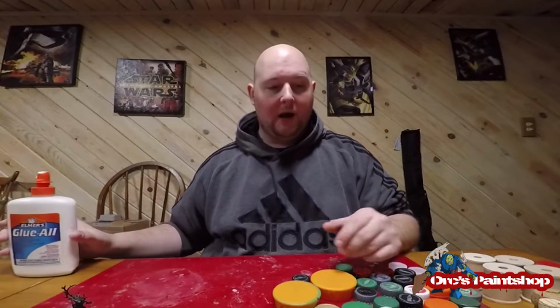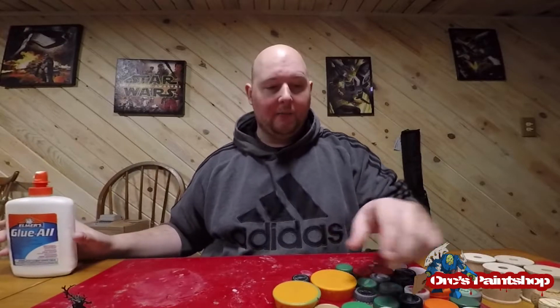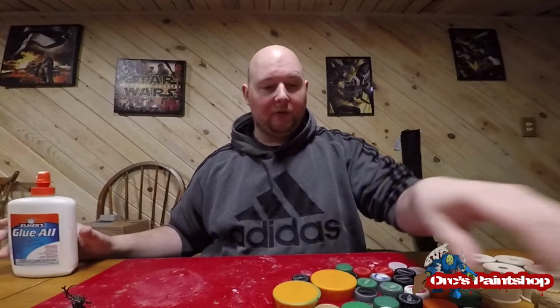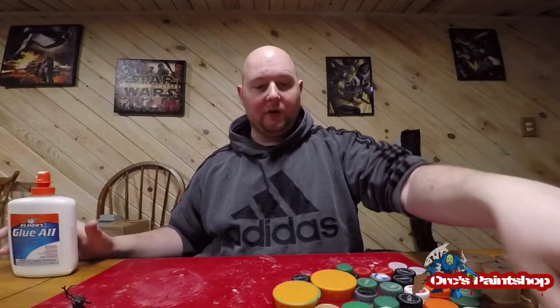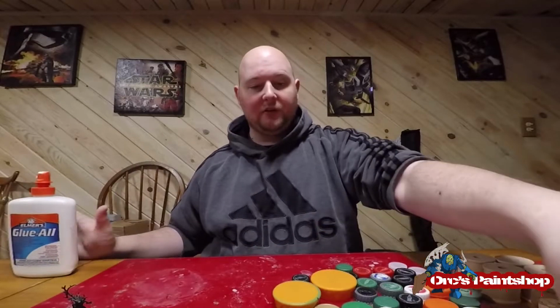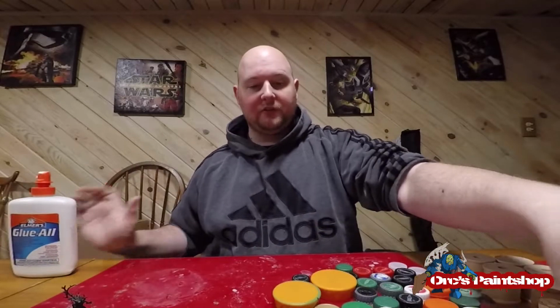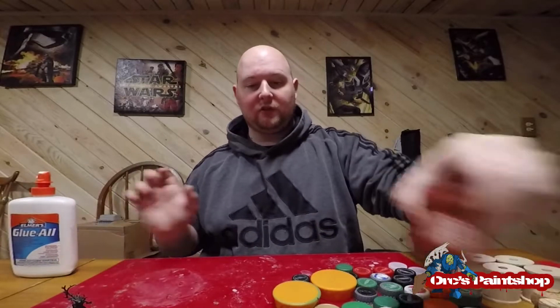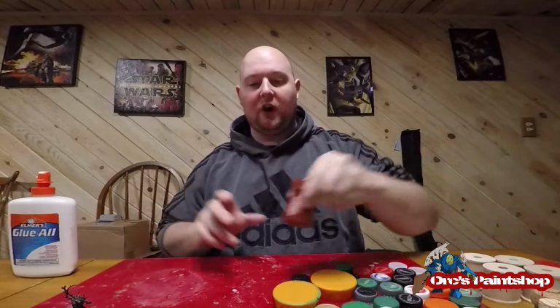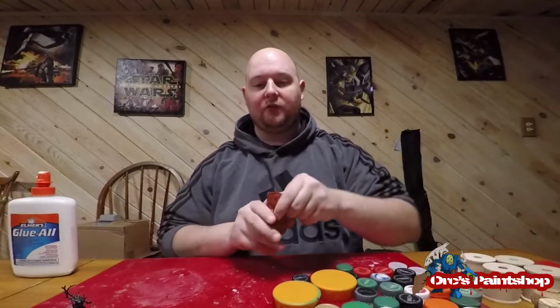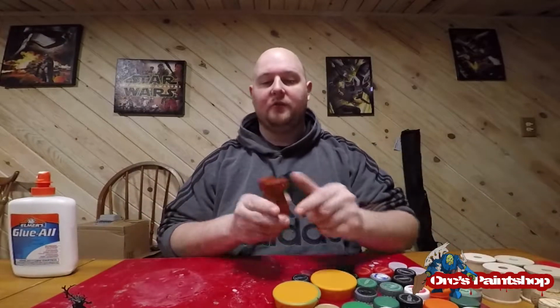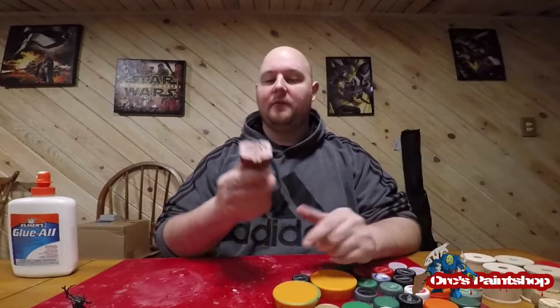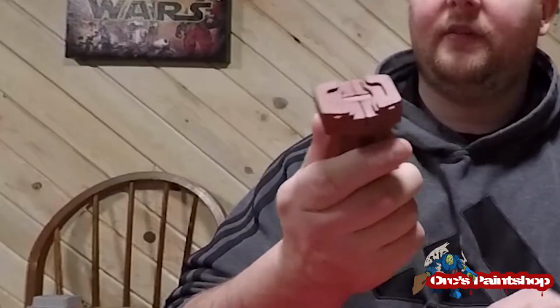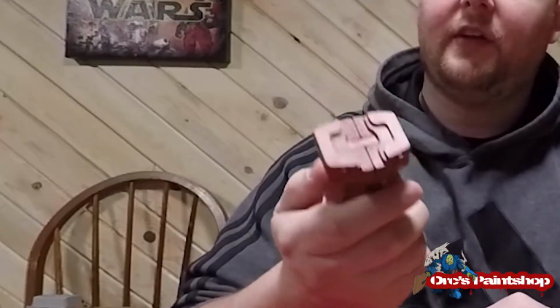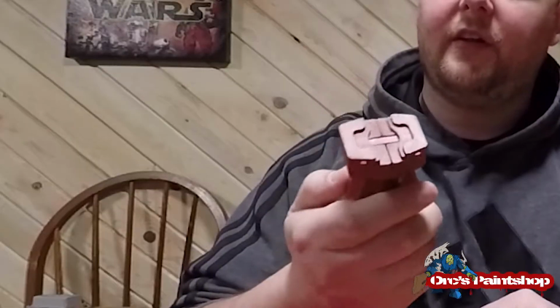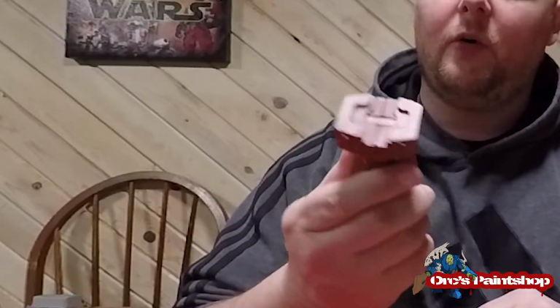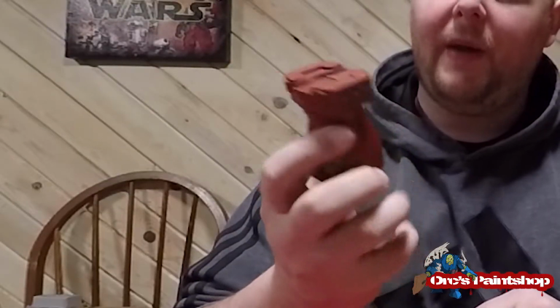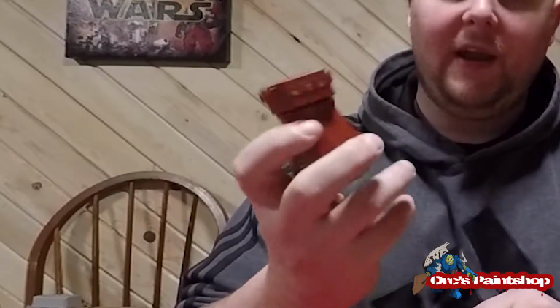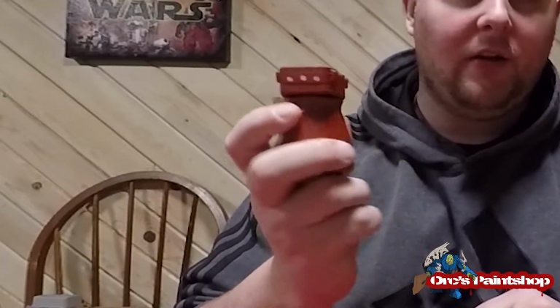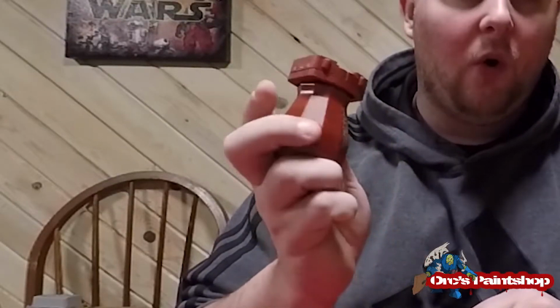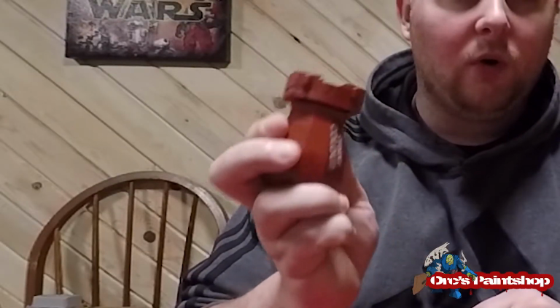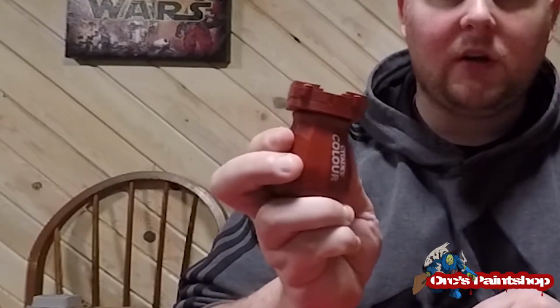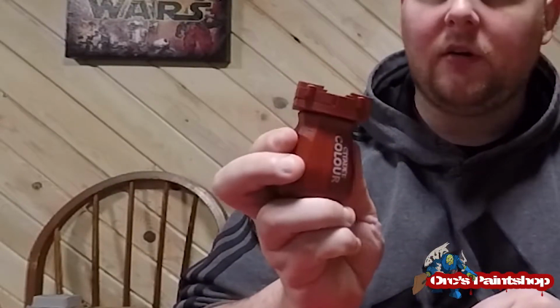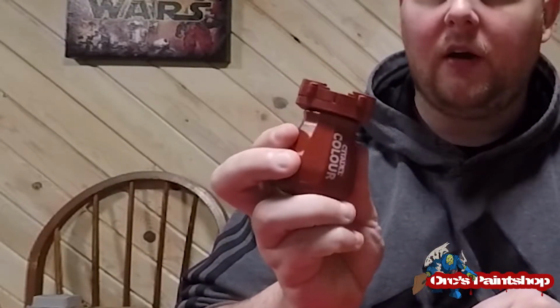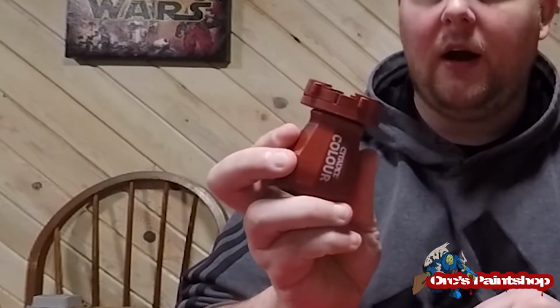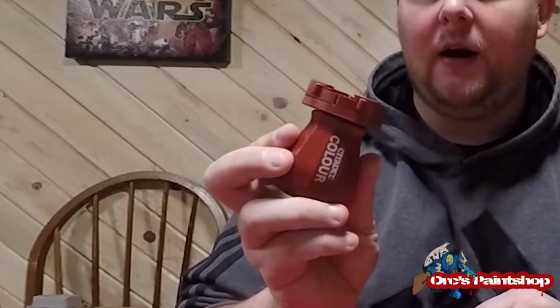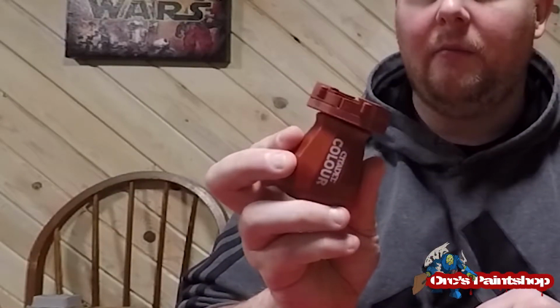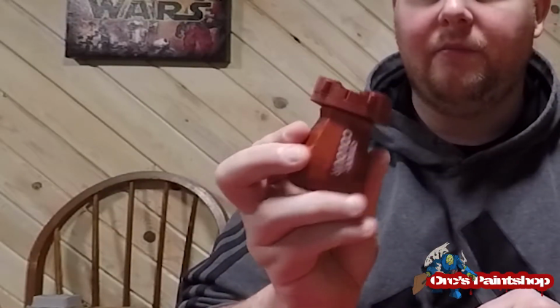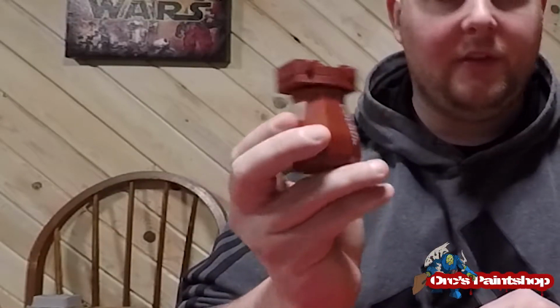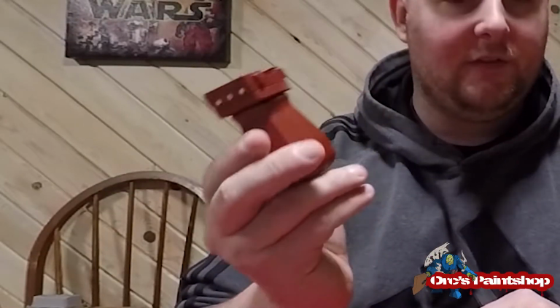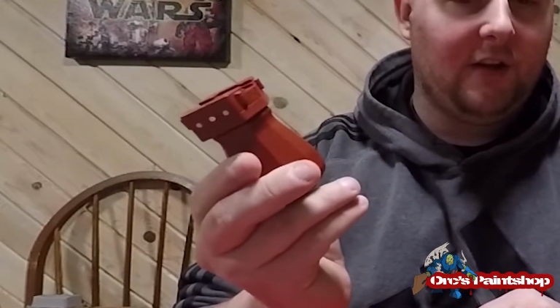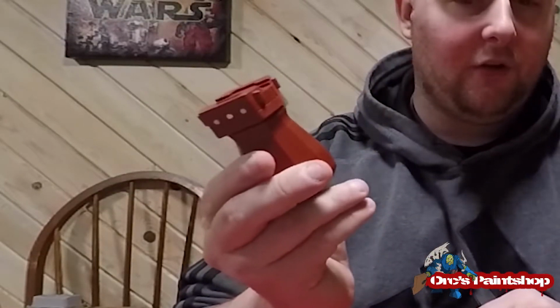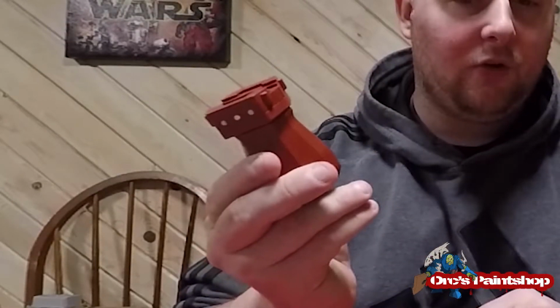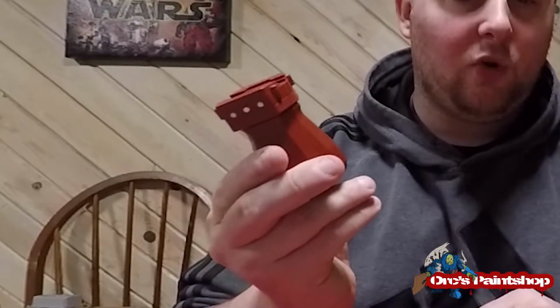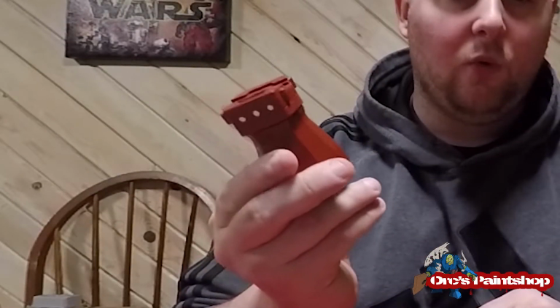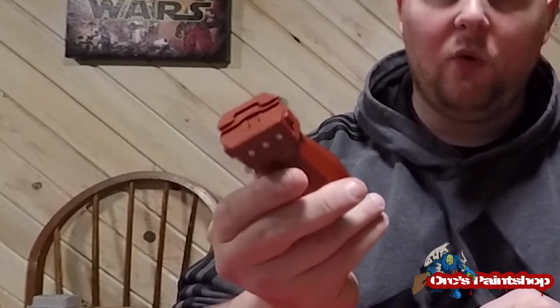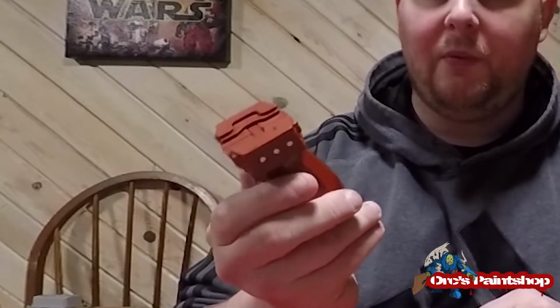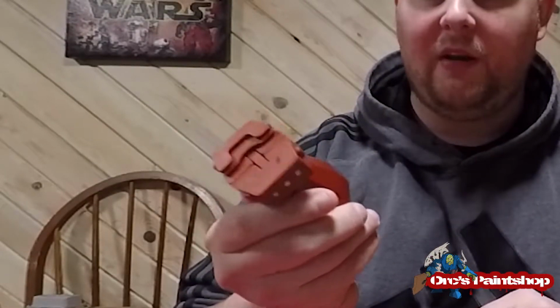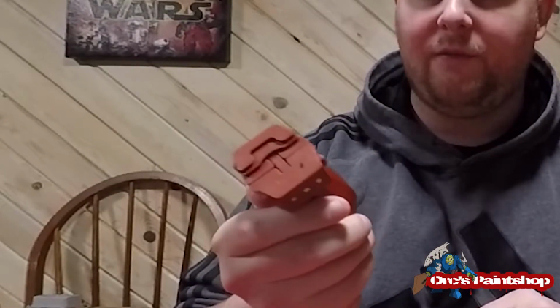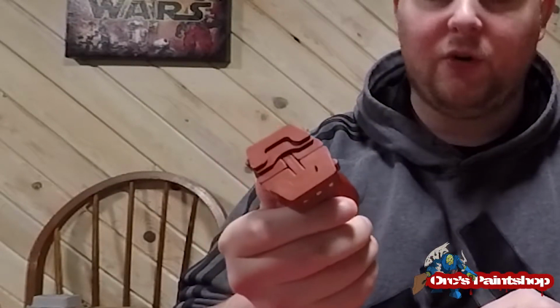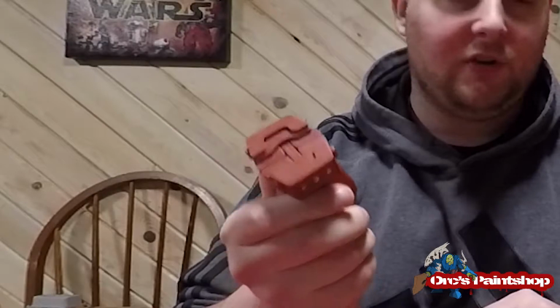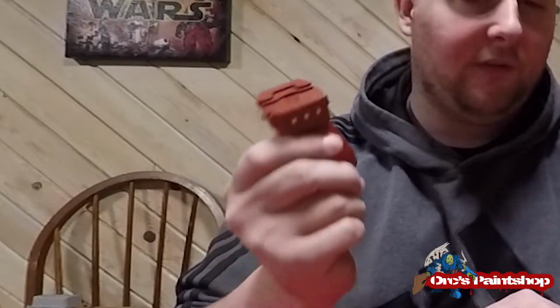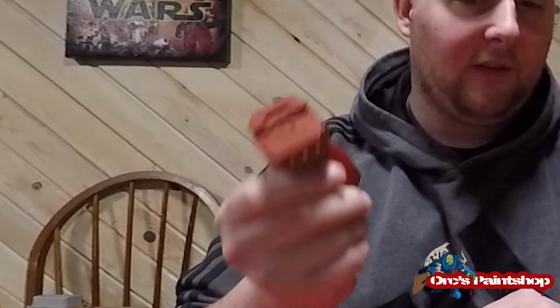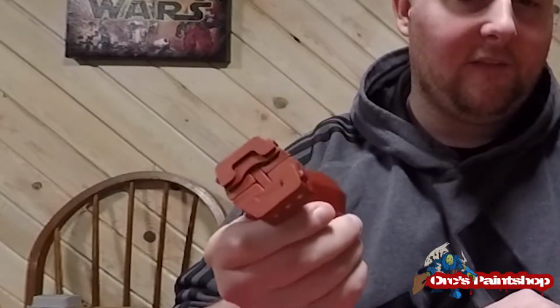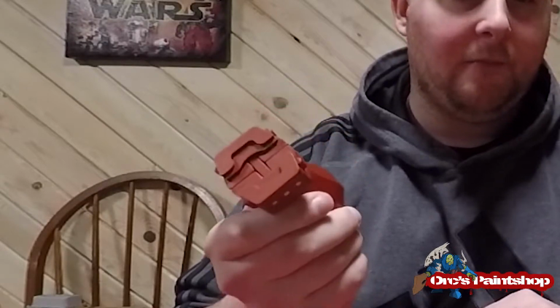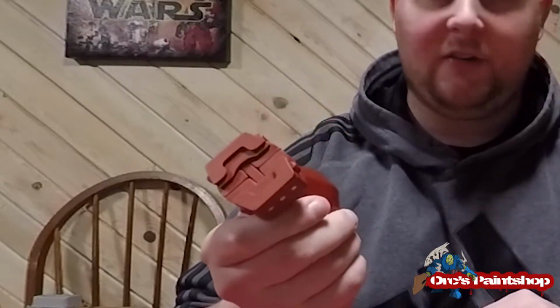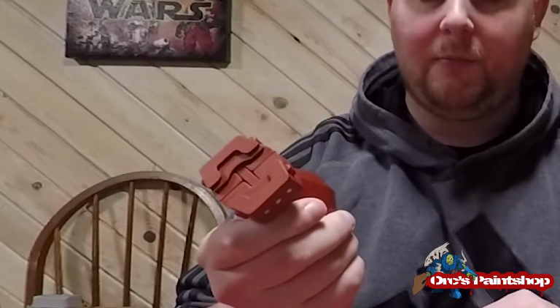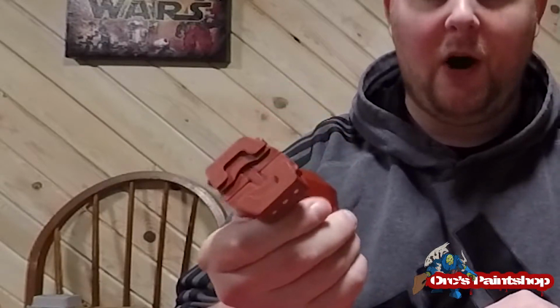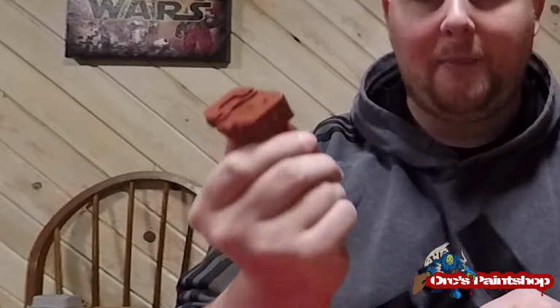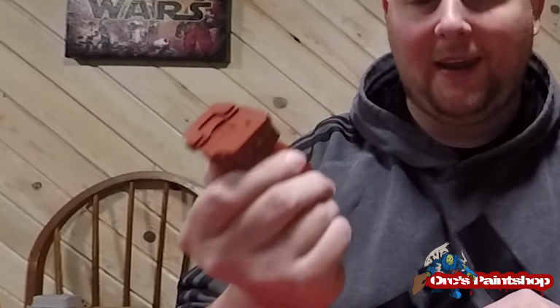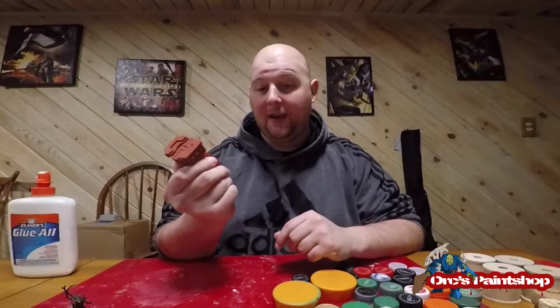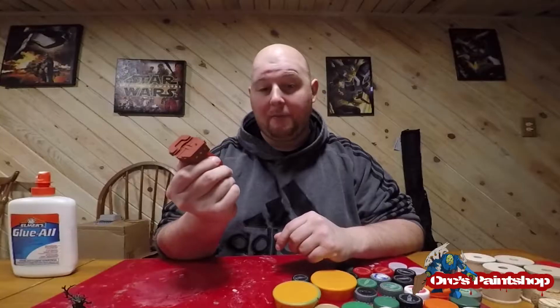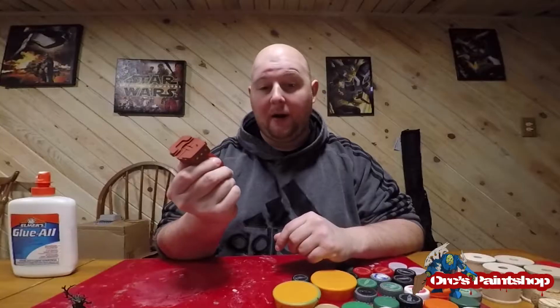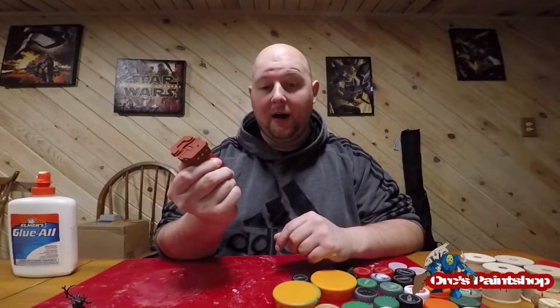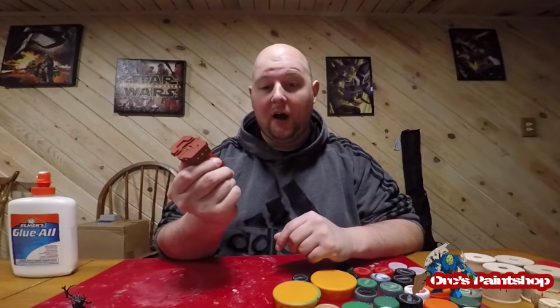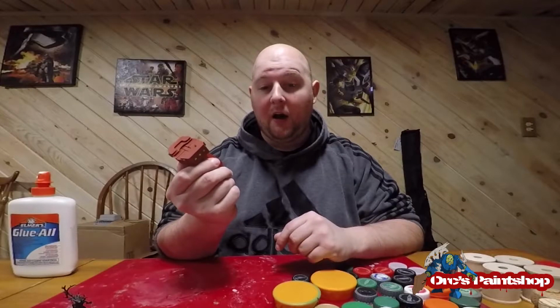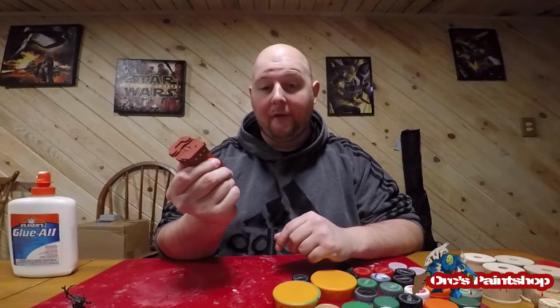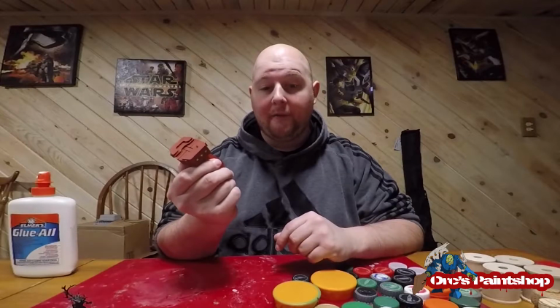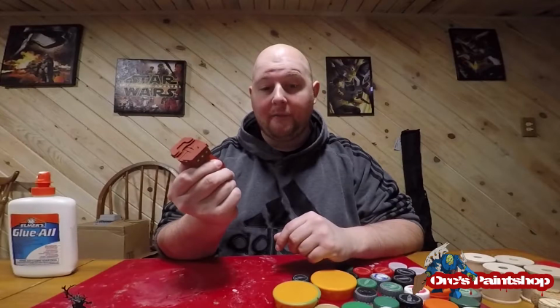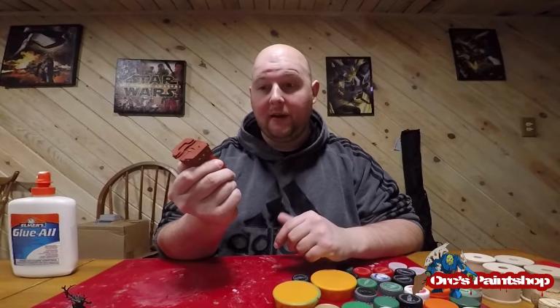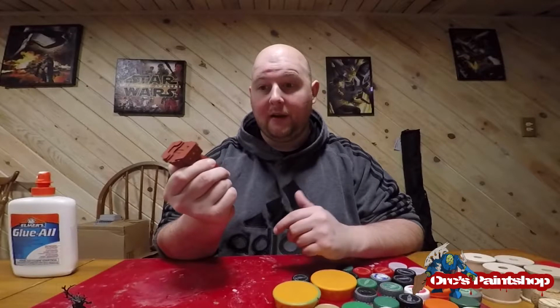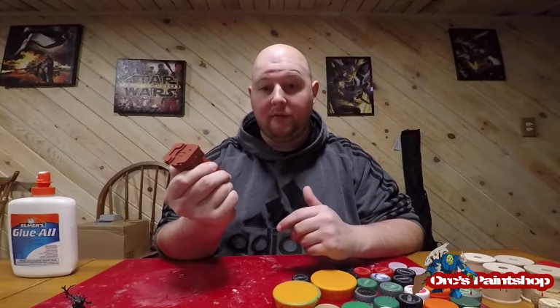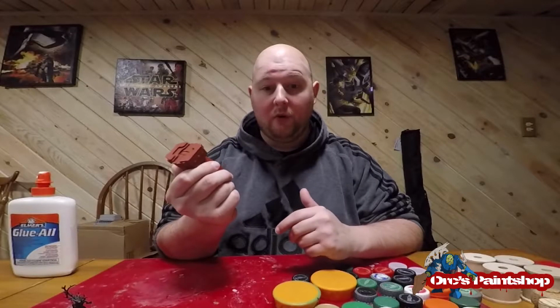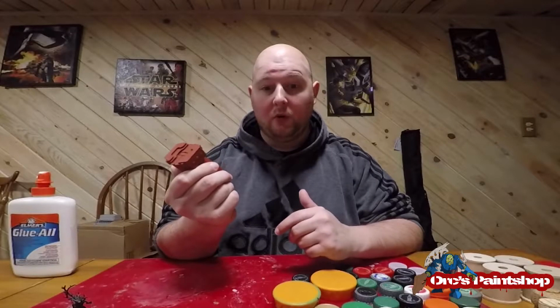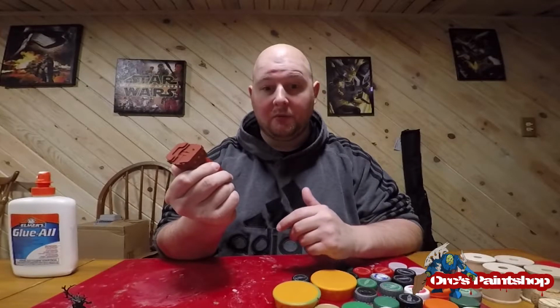There's also the Citadel paint holder. This is another good tool, but unfortunately at 11 bucks a pop, I can't buy 100 of them.